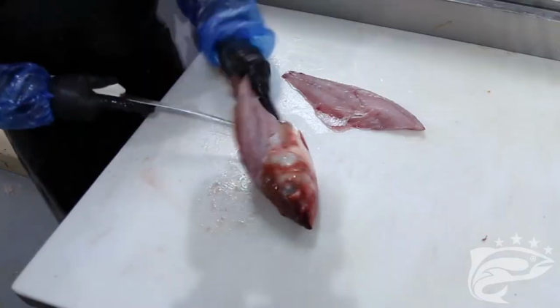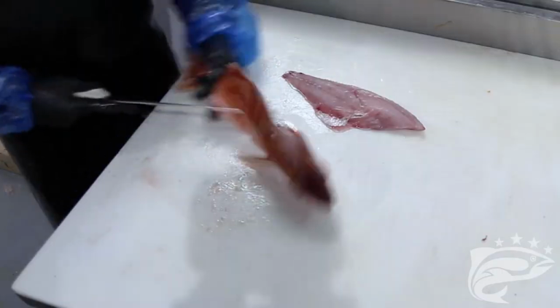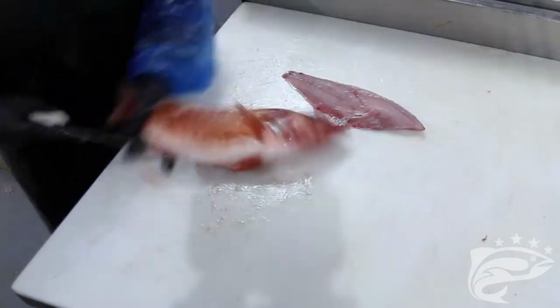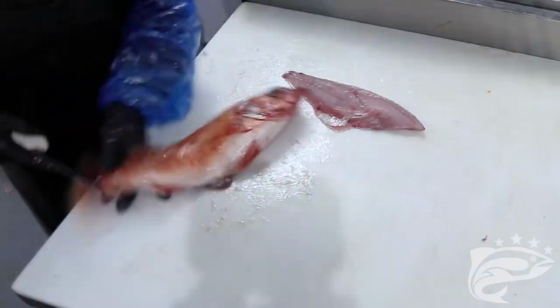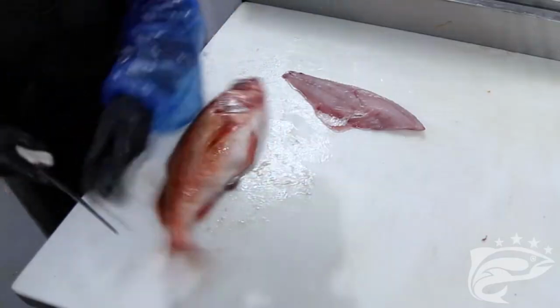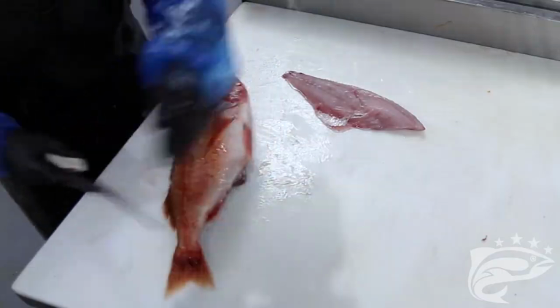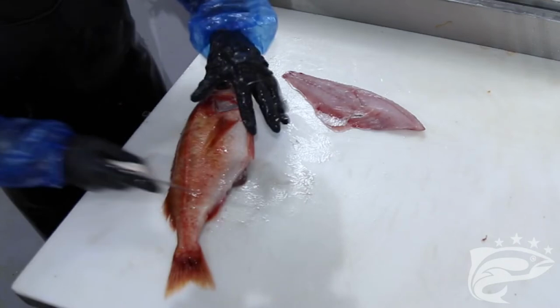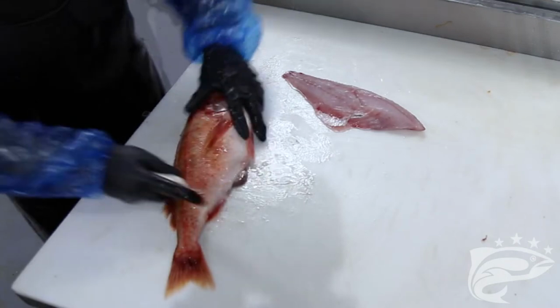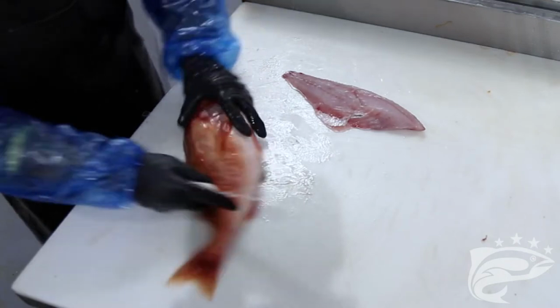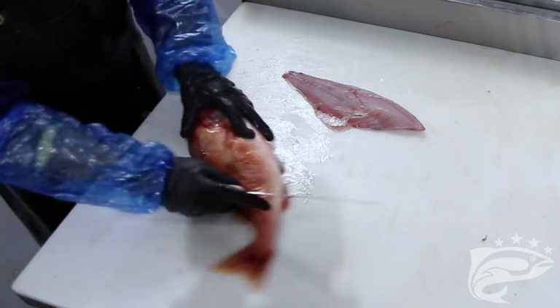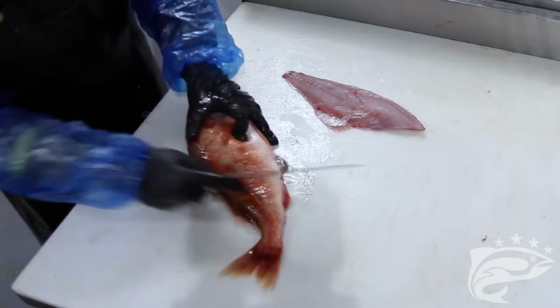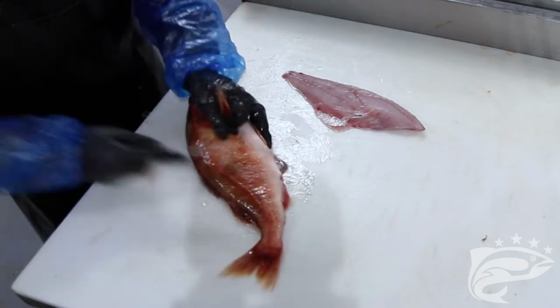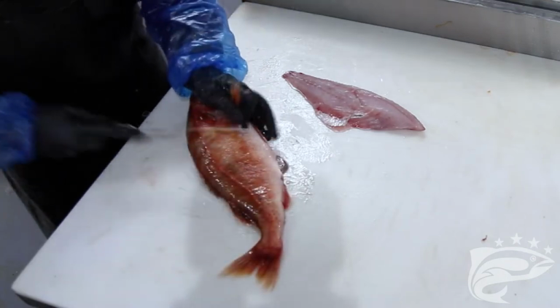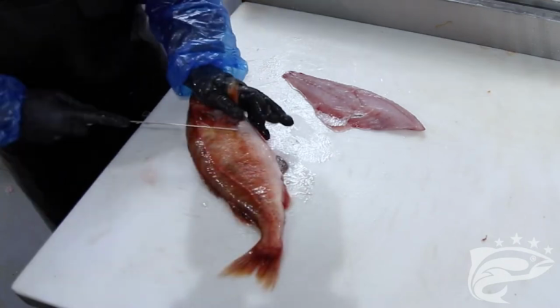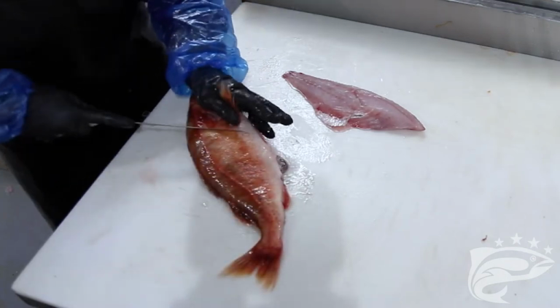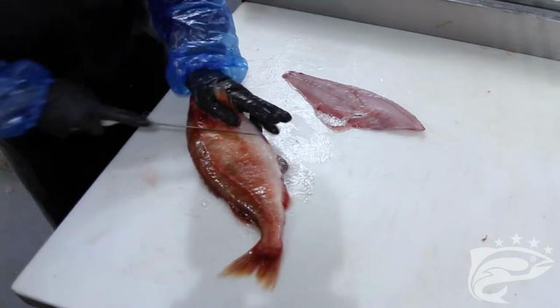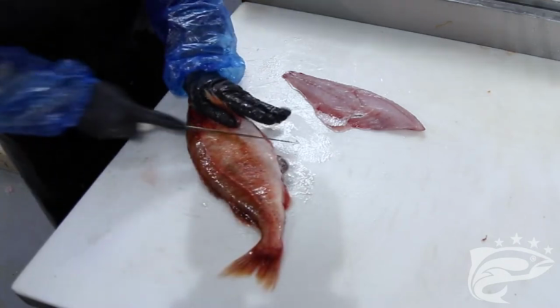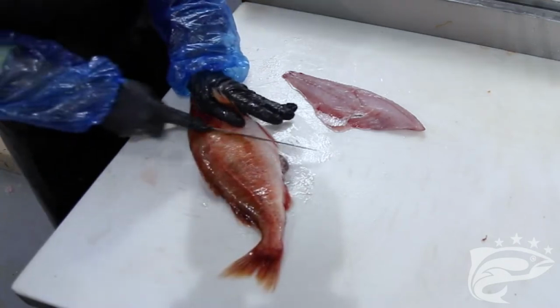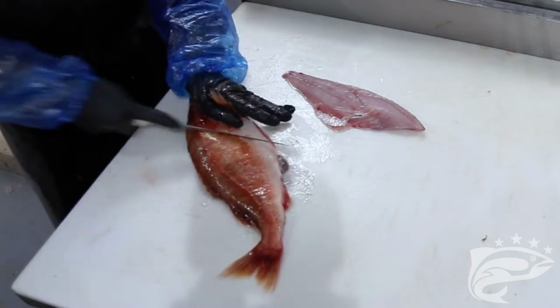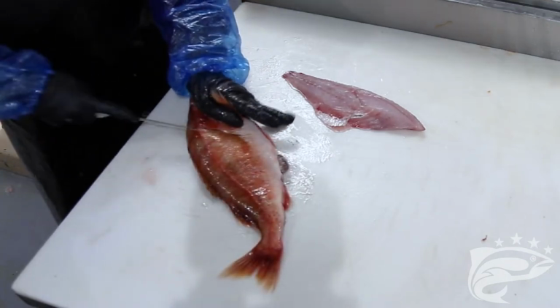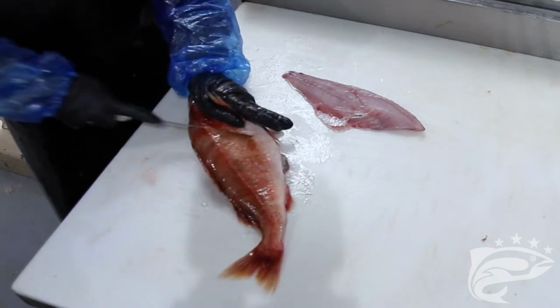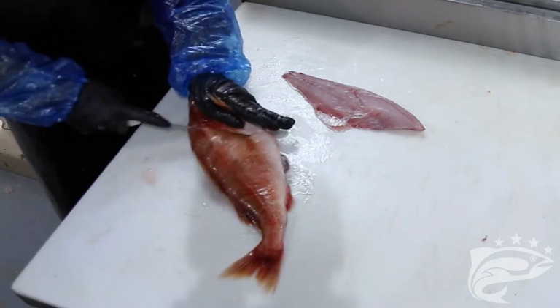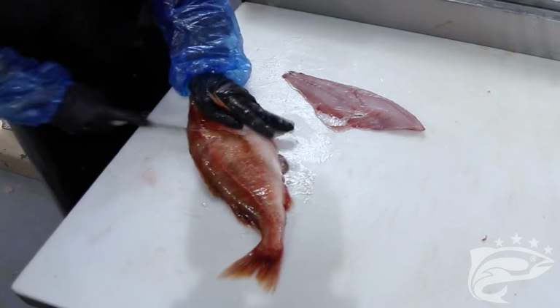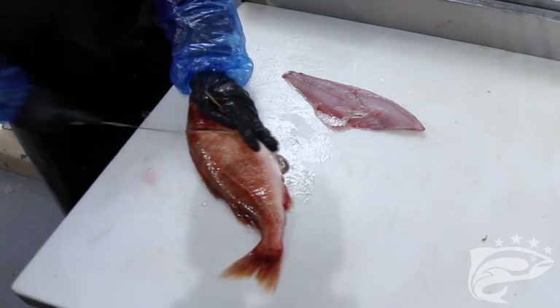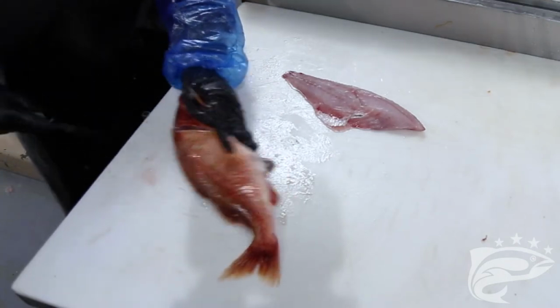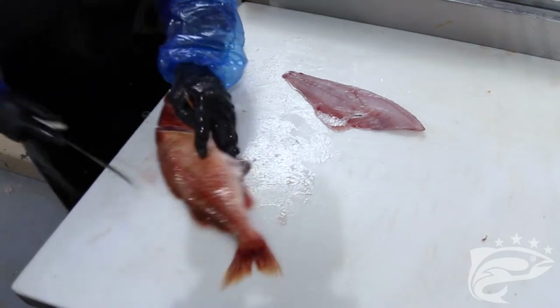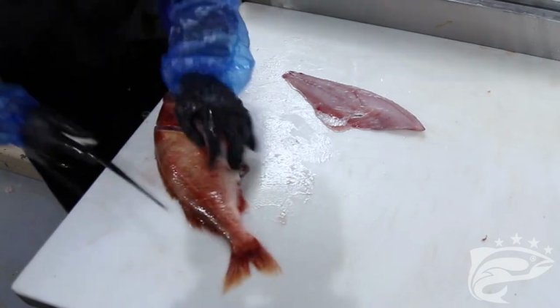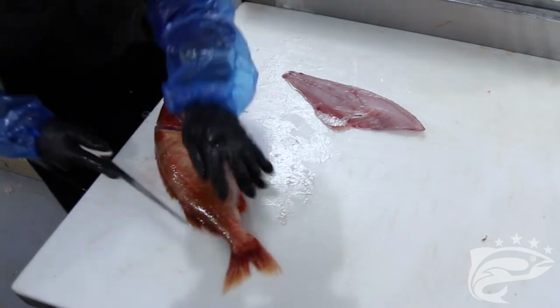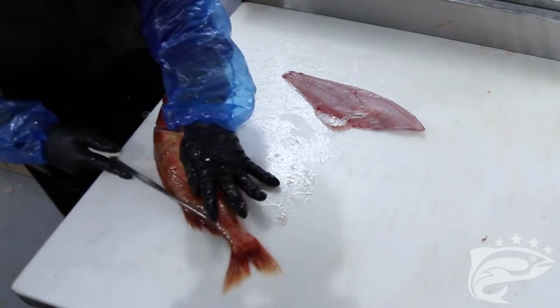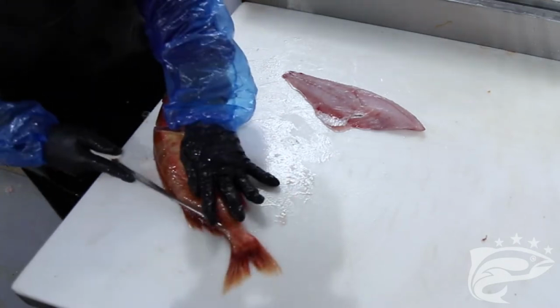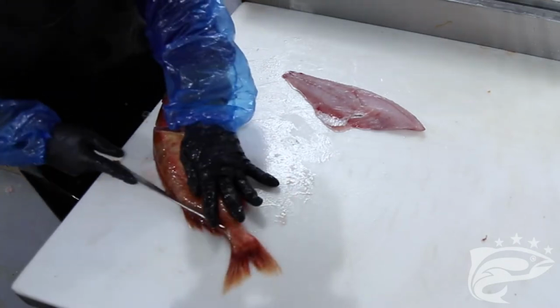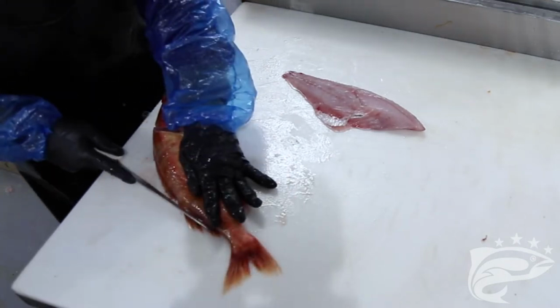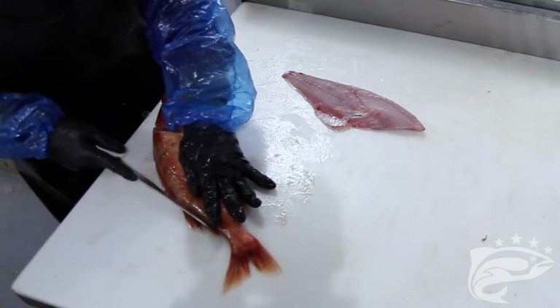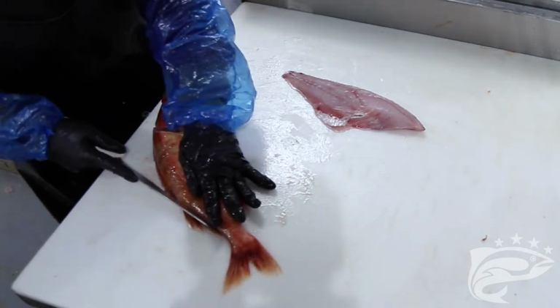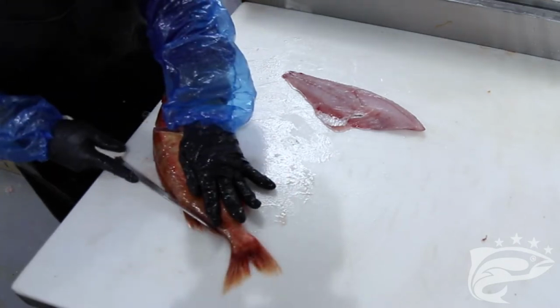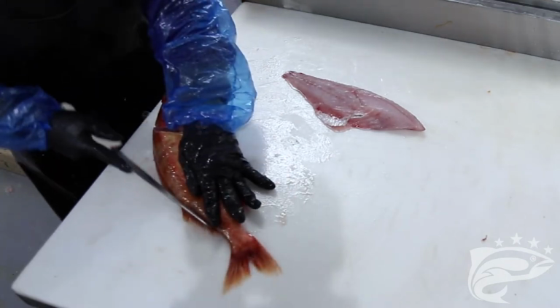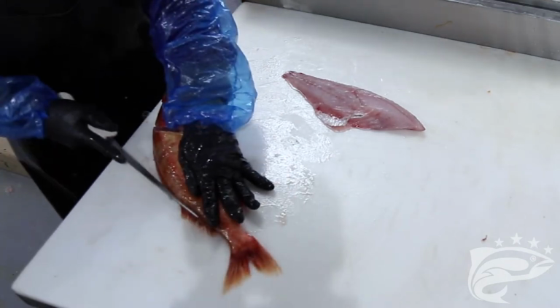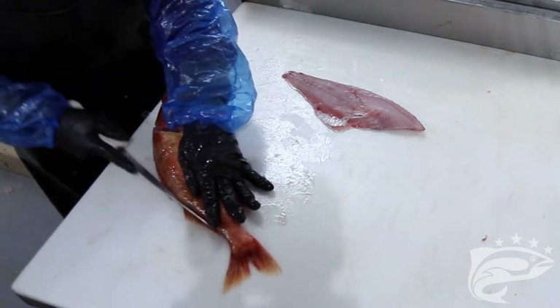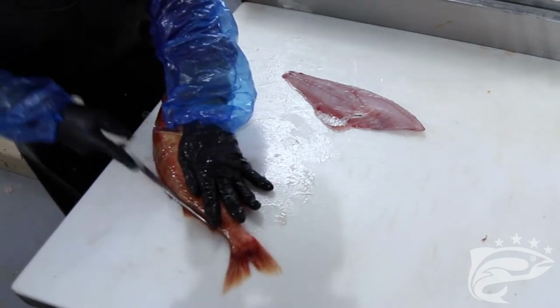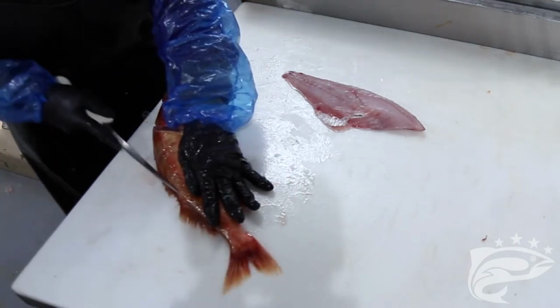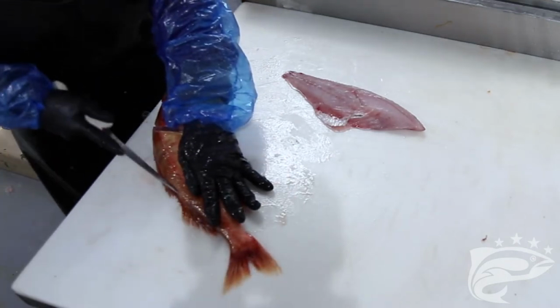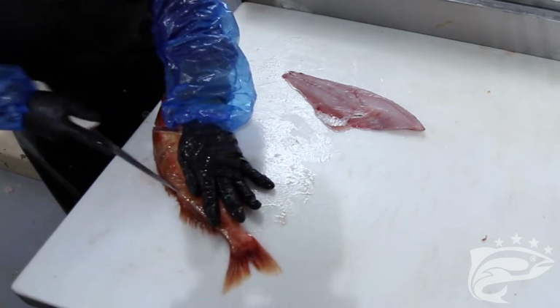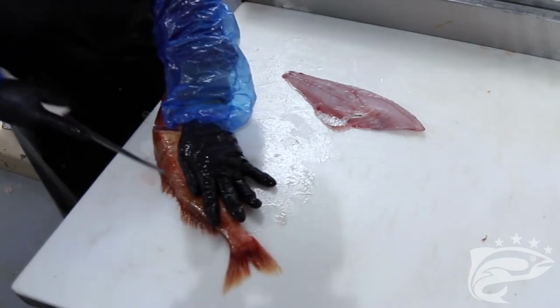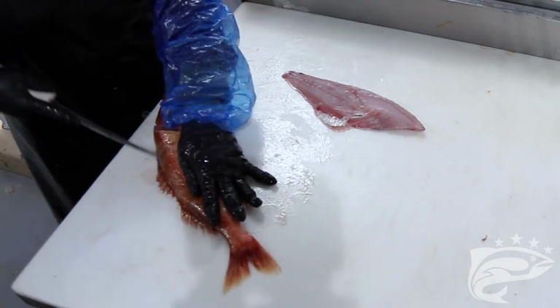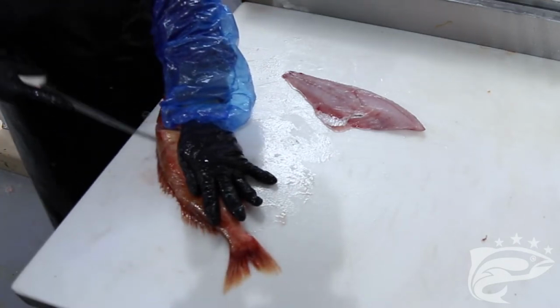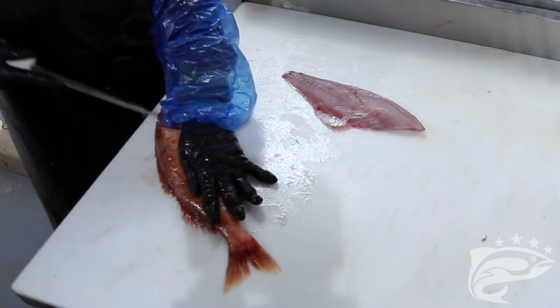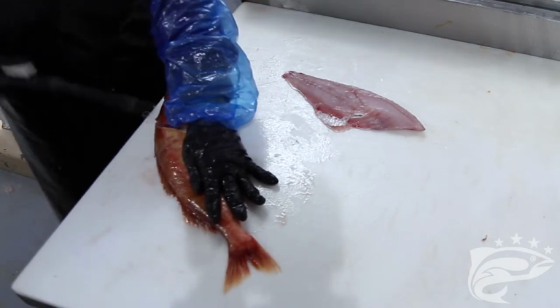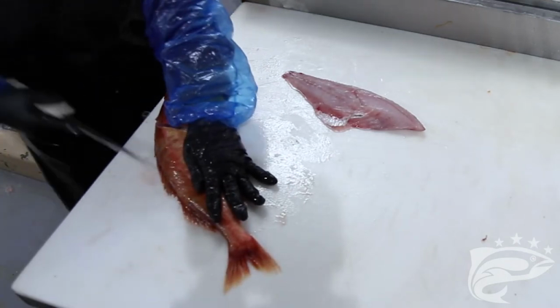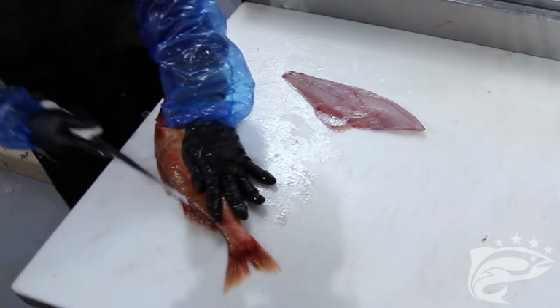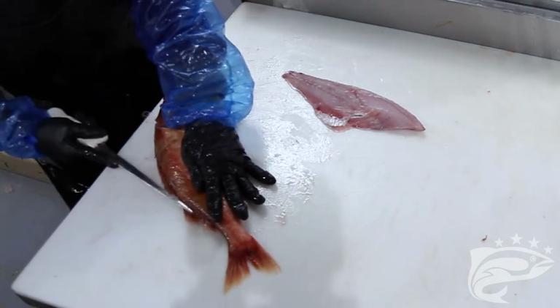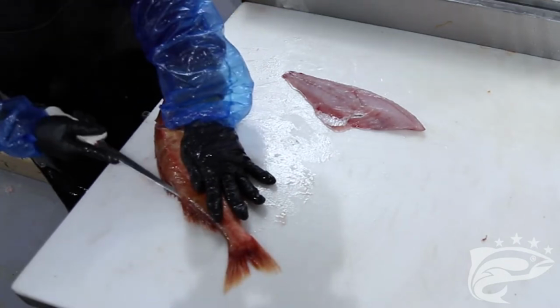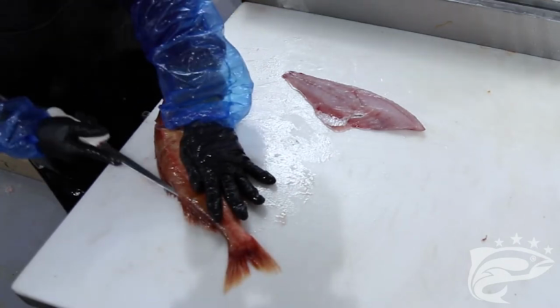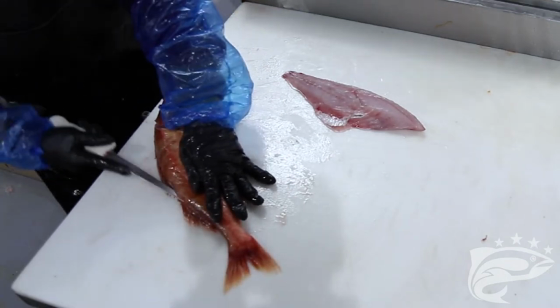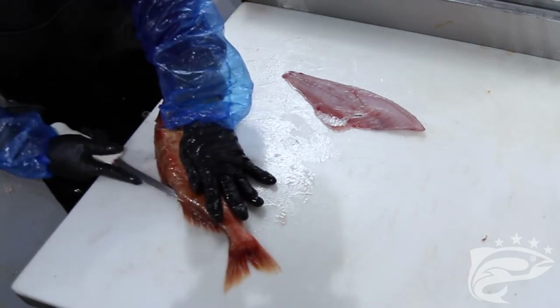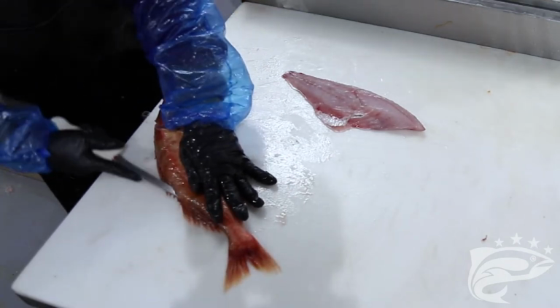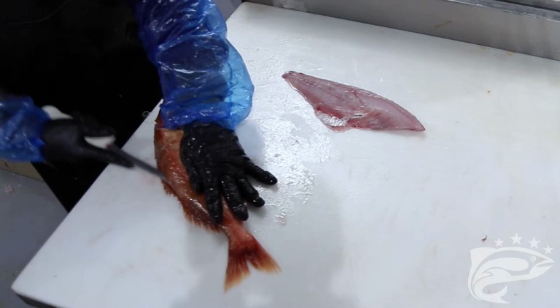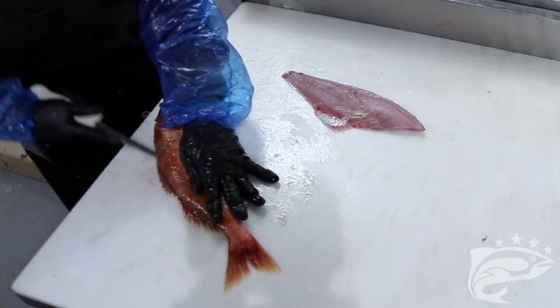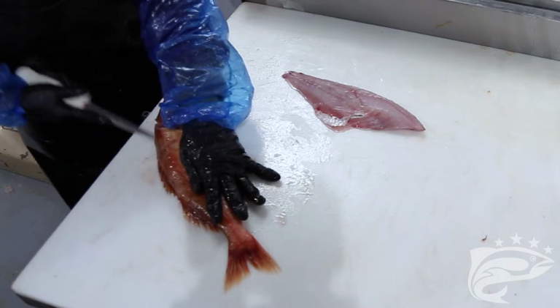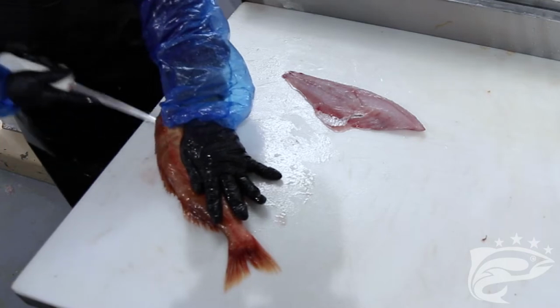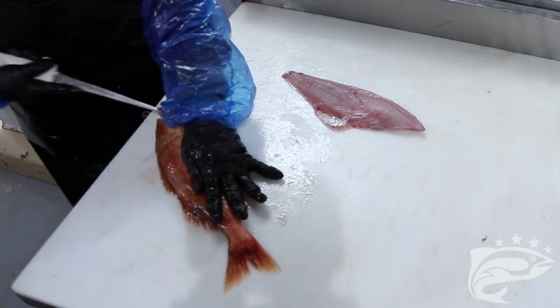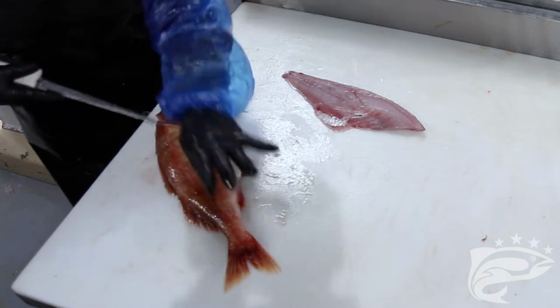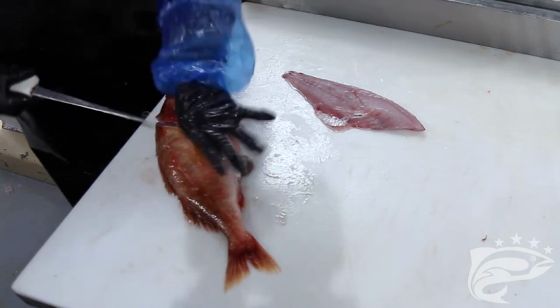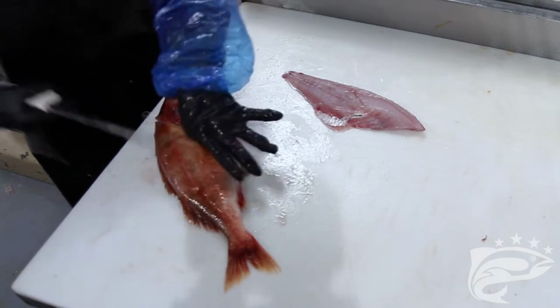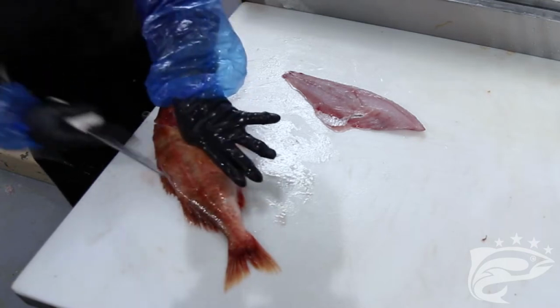Flip the fish over and repeat these steps. Once you've separated these fillets, clean each of them up and cut off any excess fat.